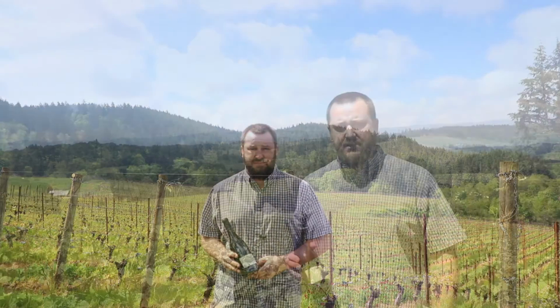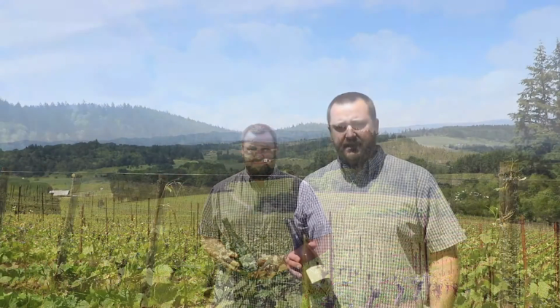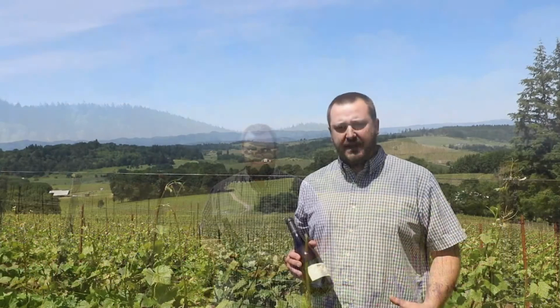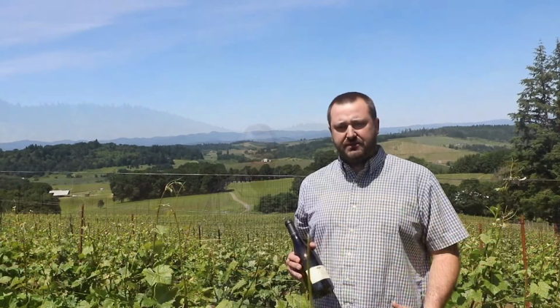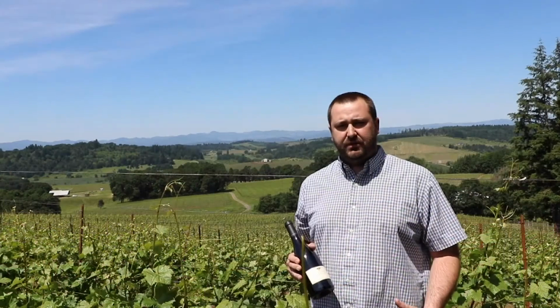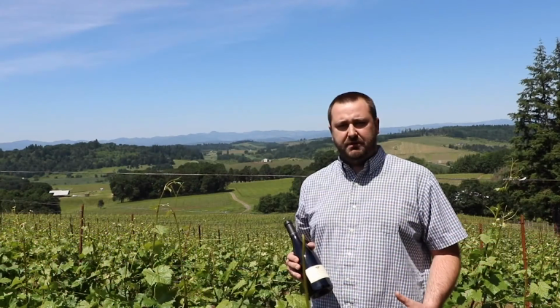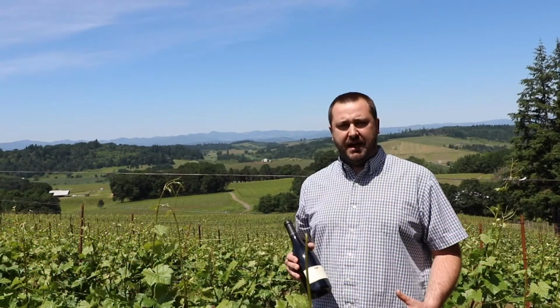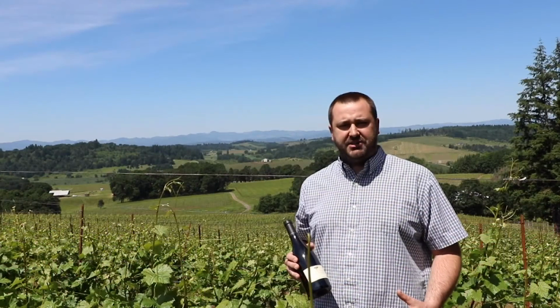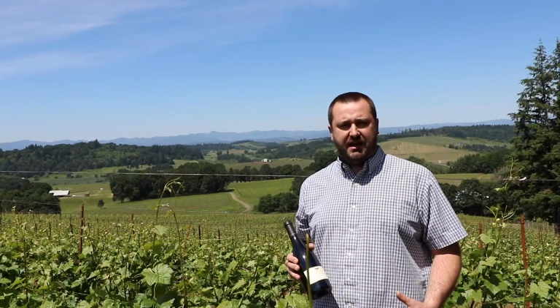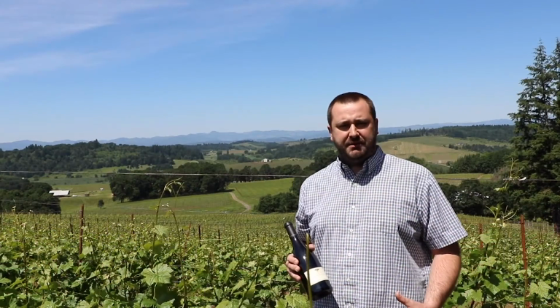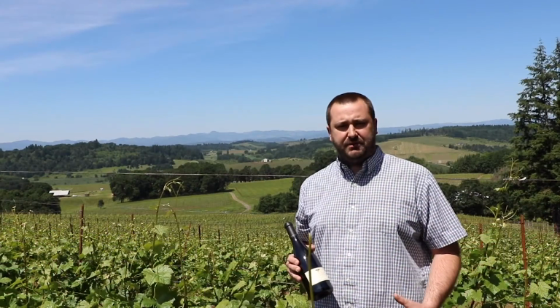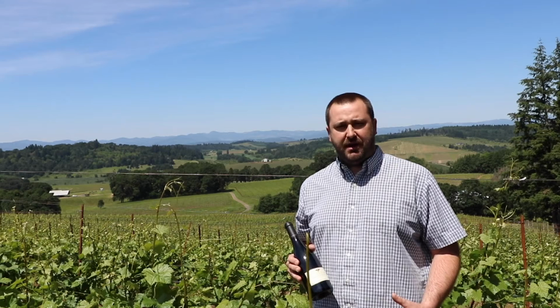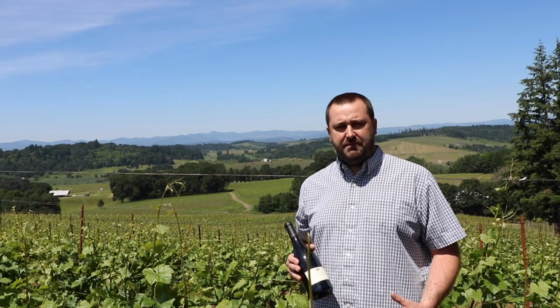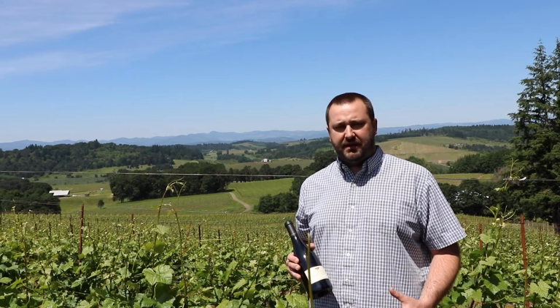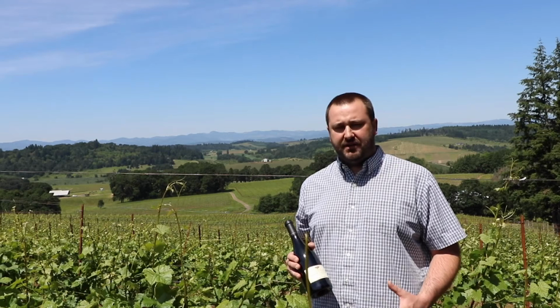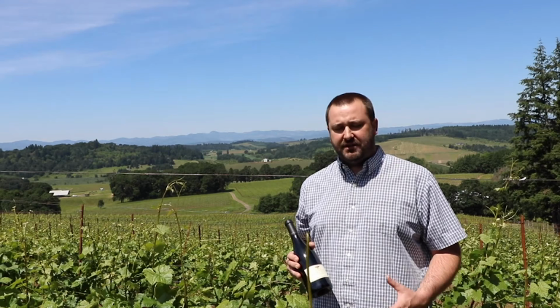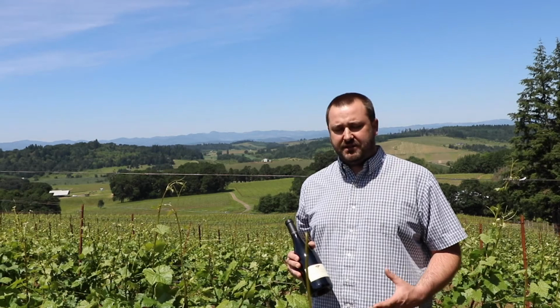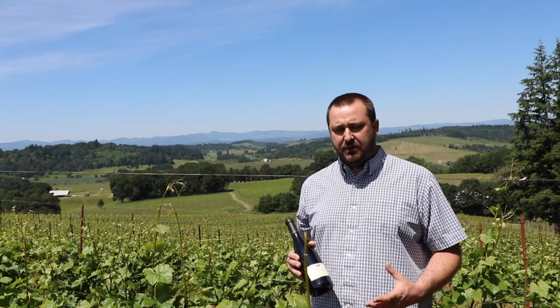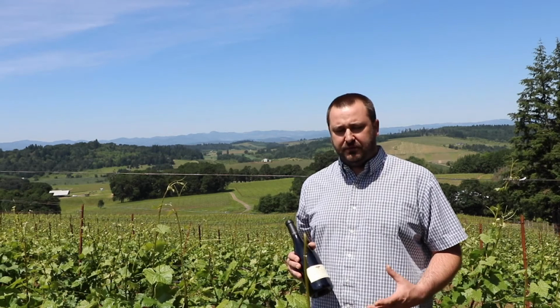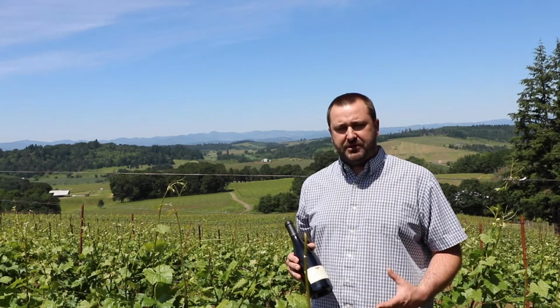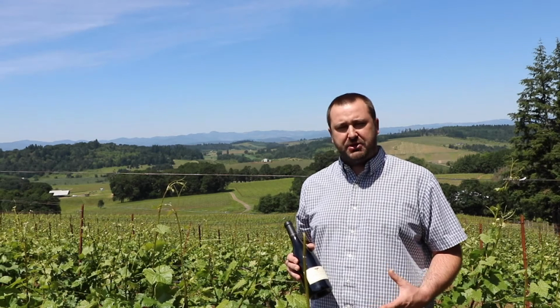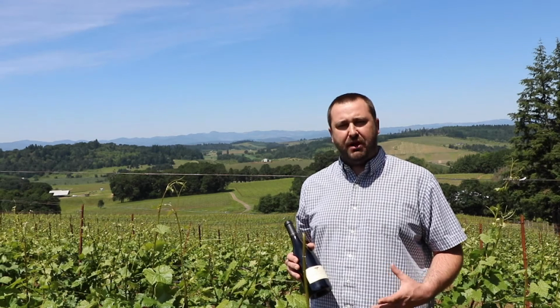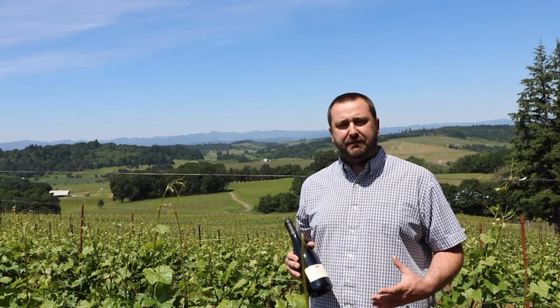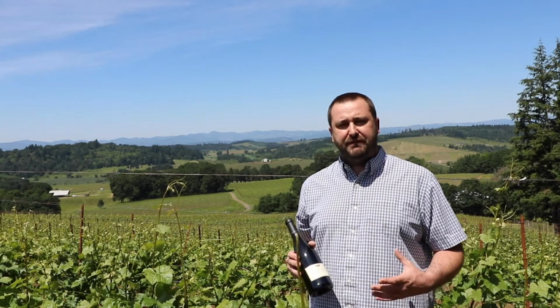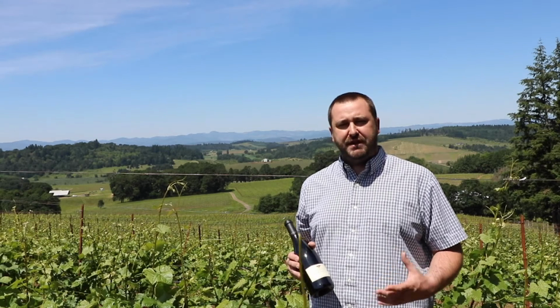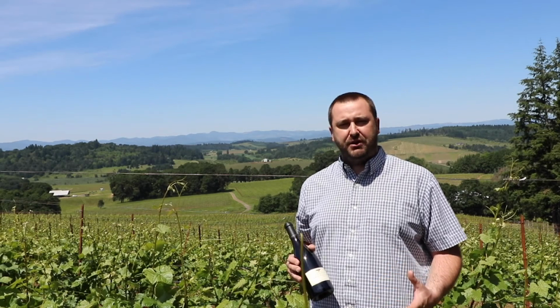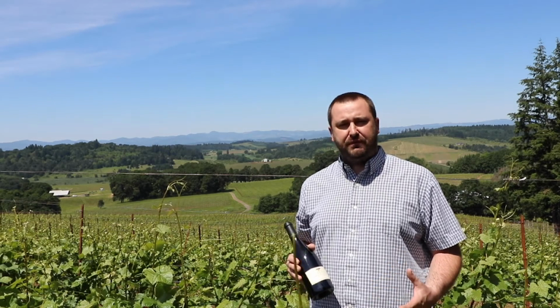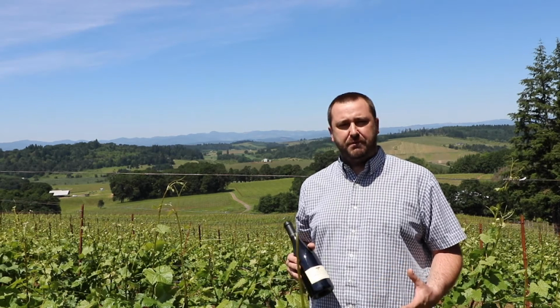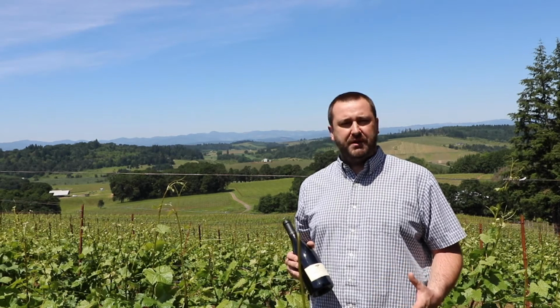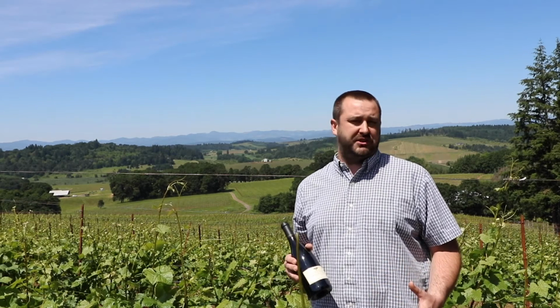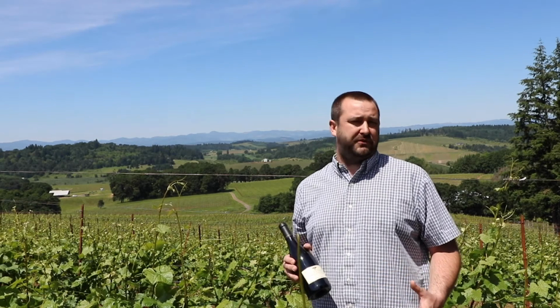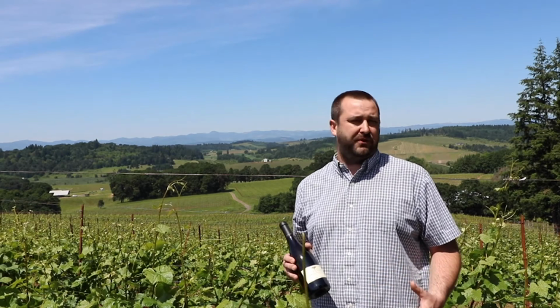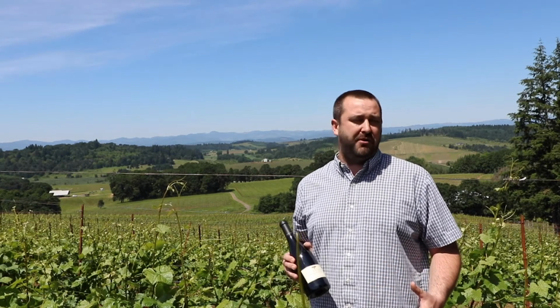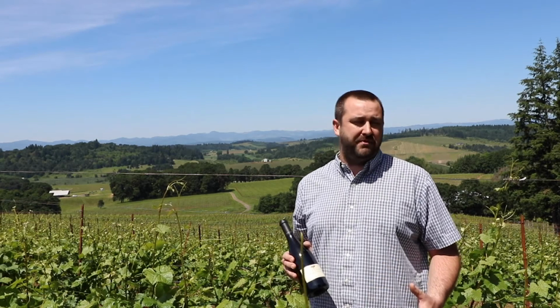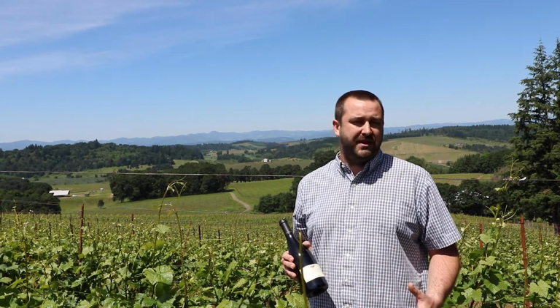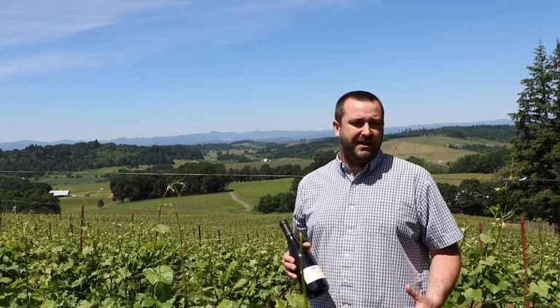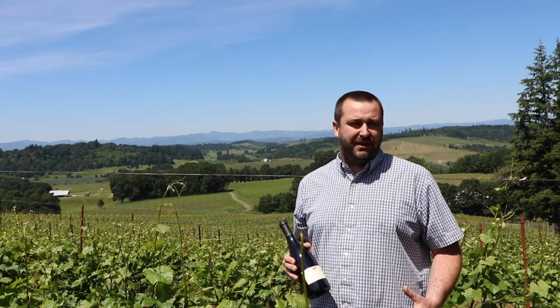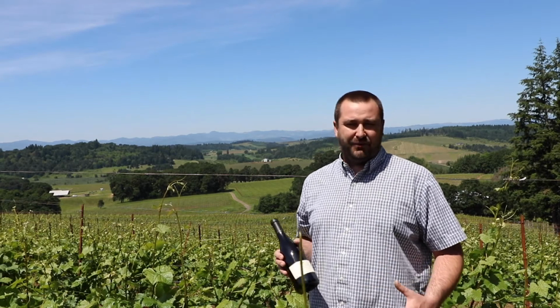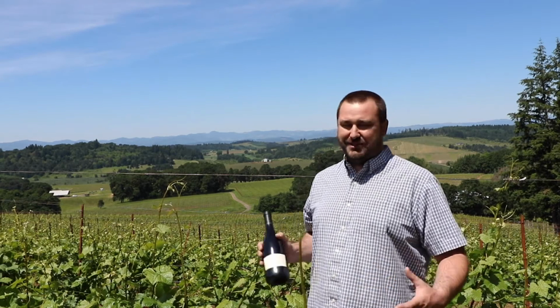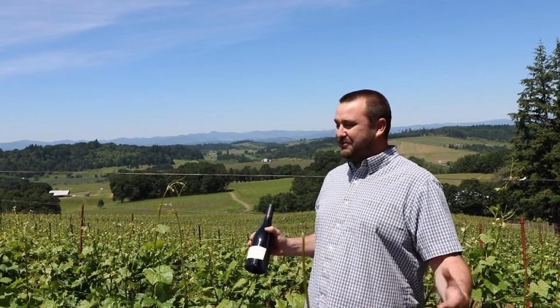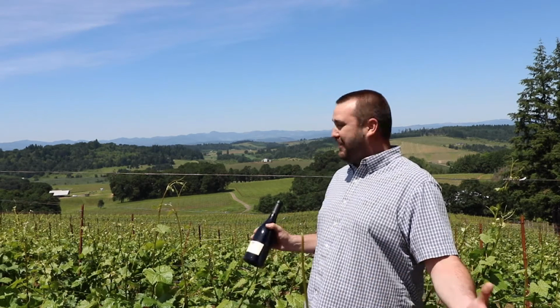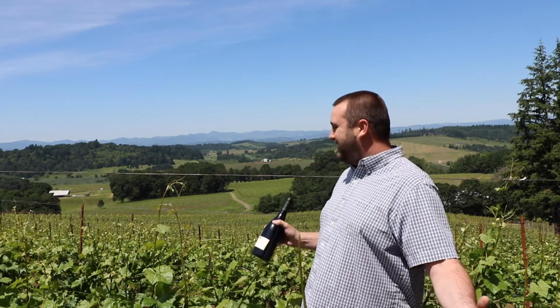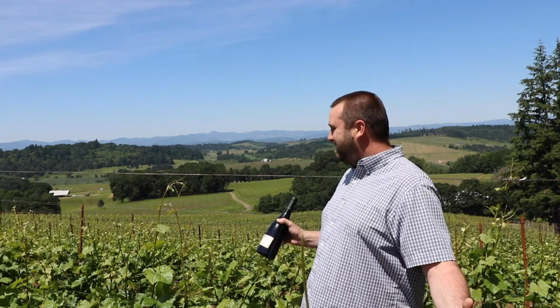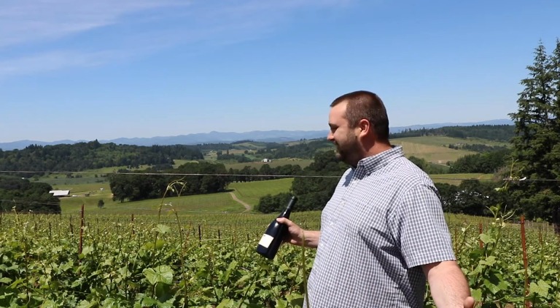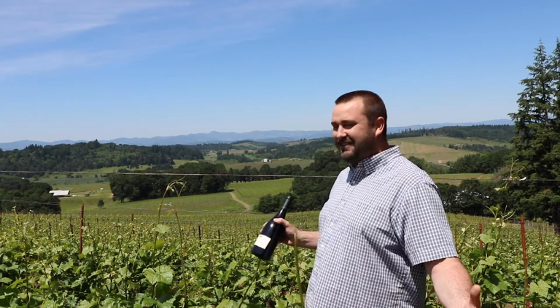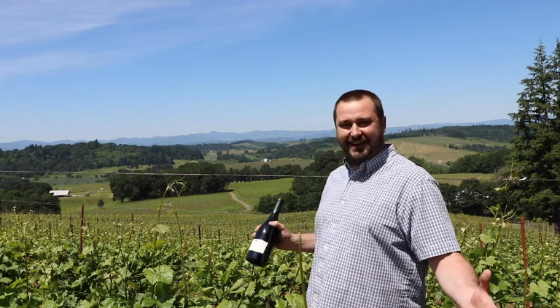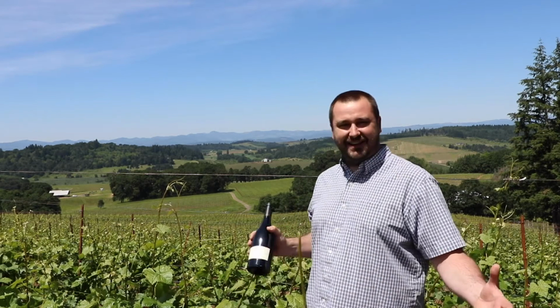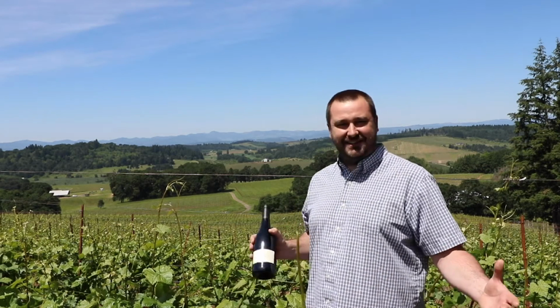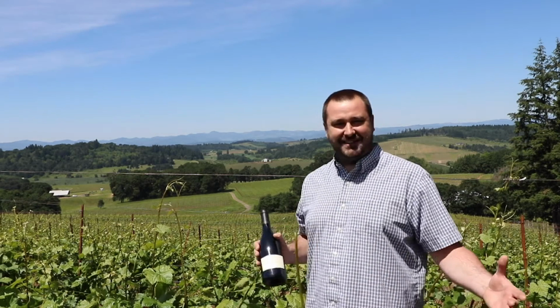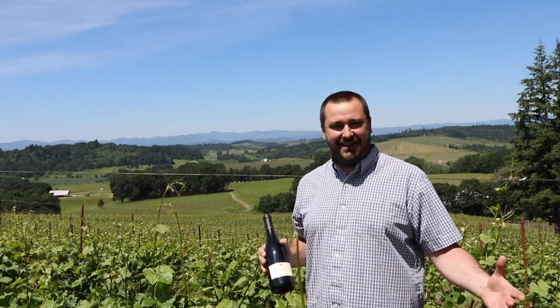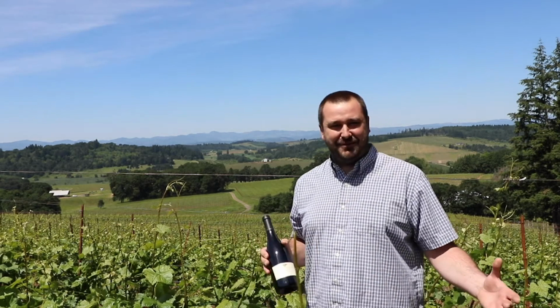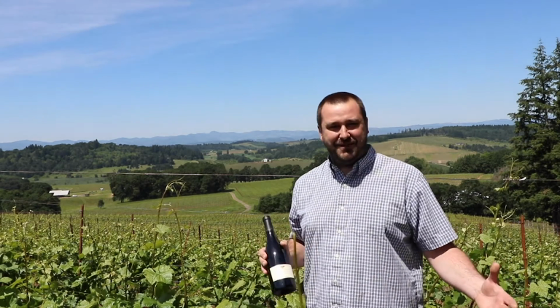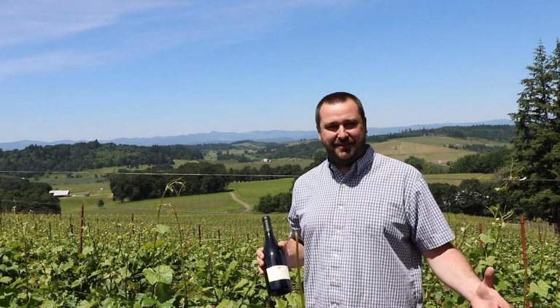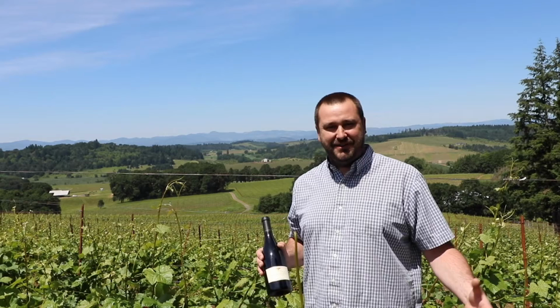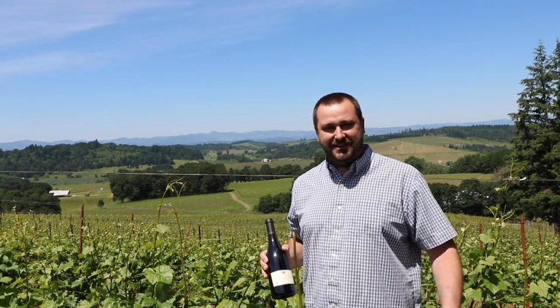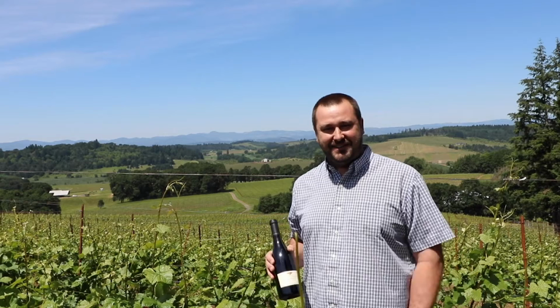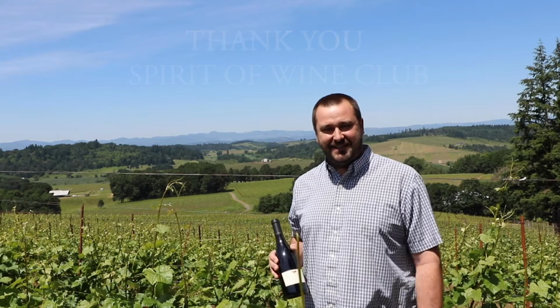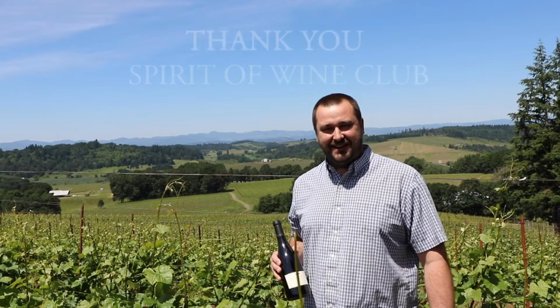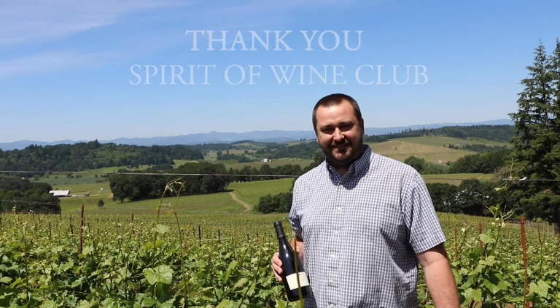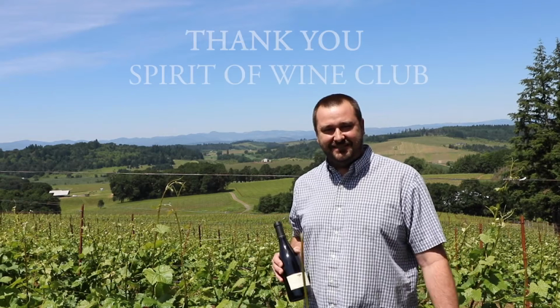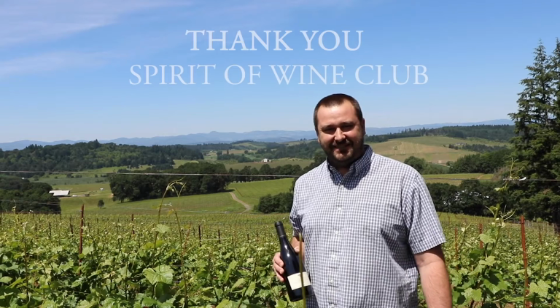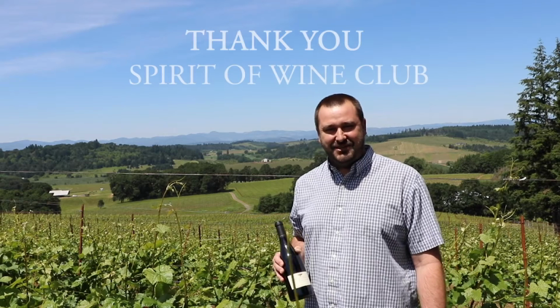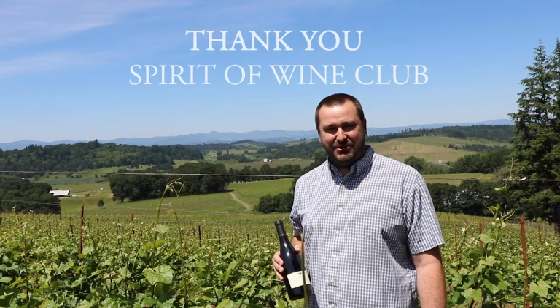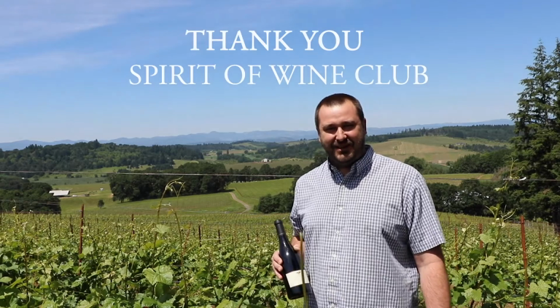And that's really my job as a winemaker — to hopefully show off the vineyard from which it's from, which is right here at Alexana Ravanna Vineyard Estate. Enjoy!